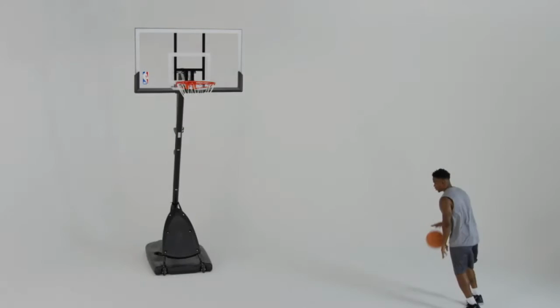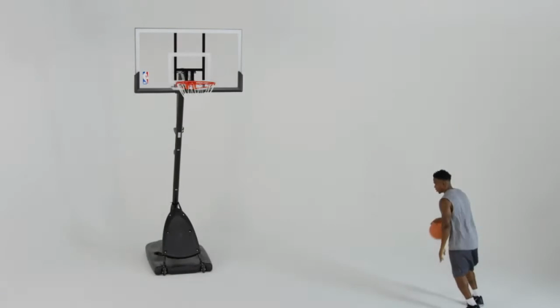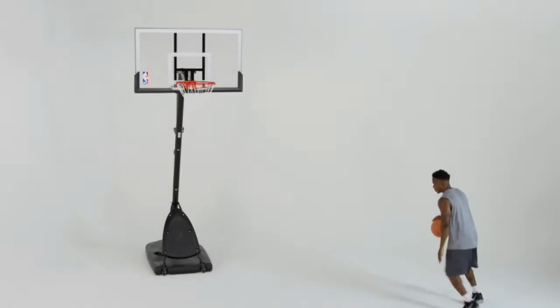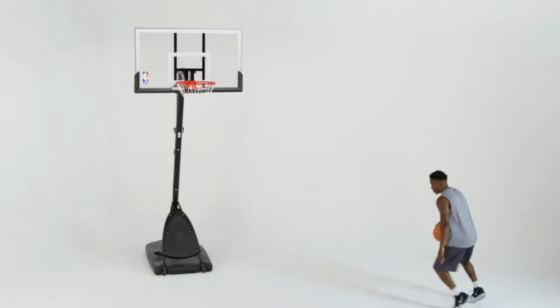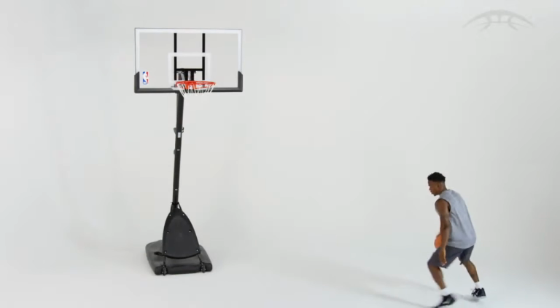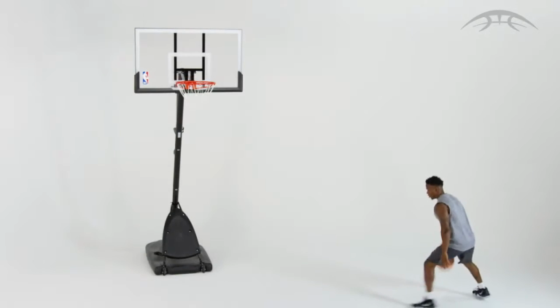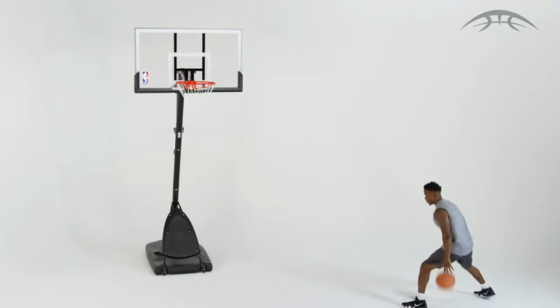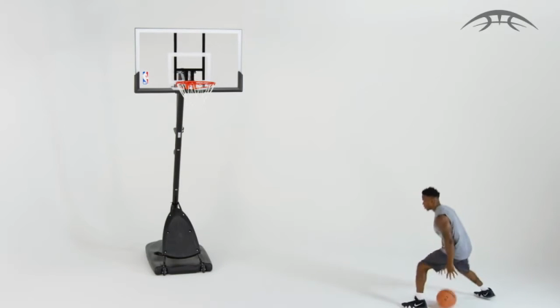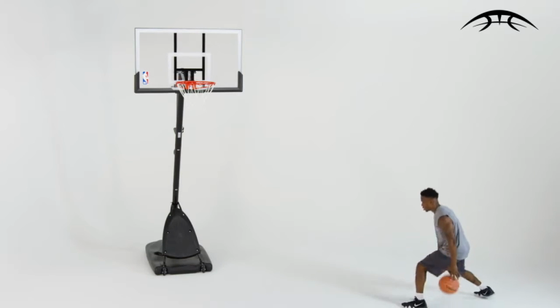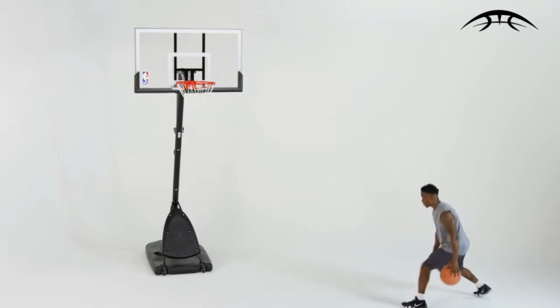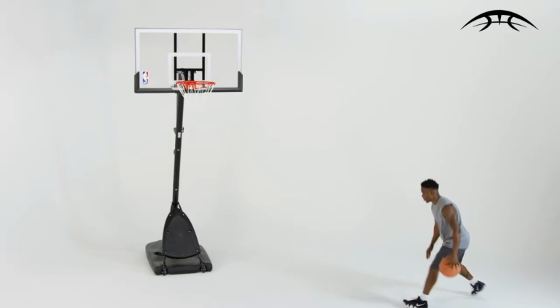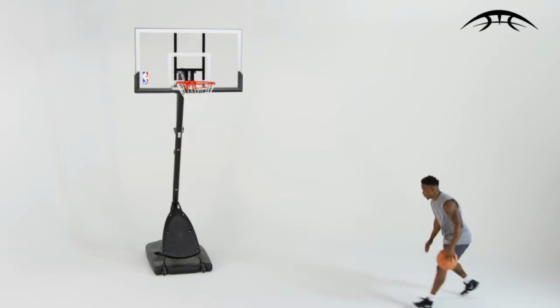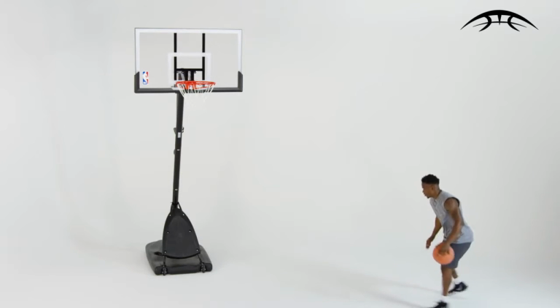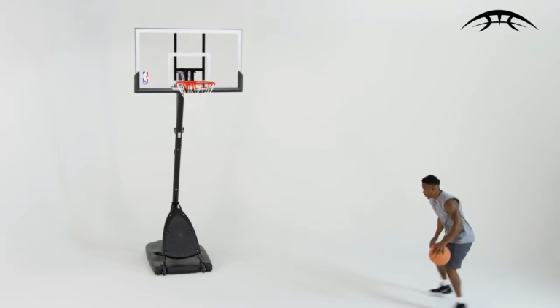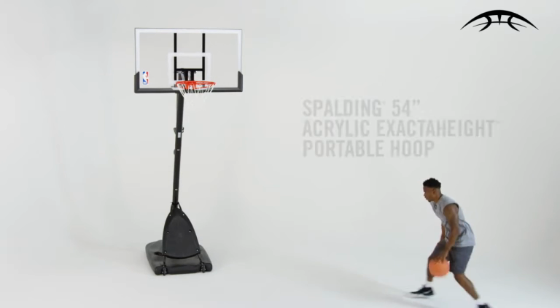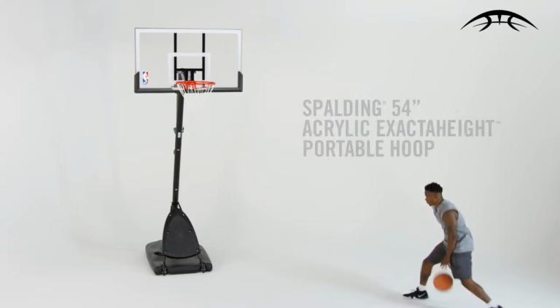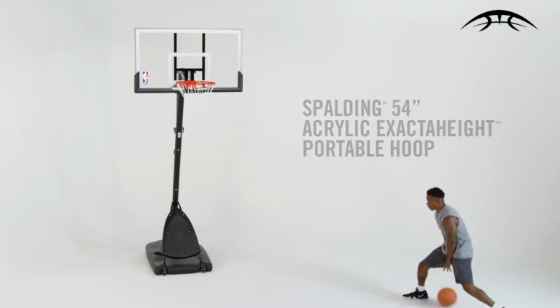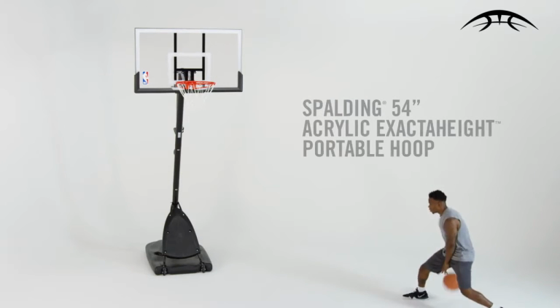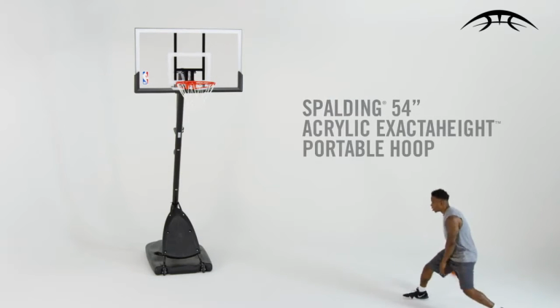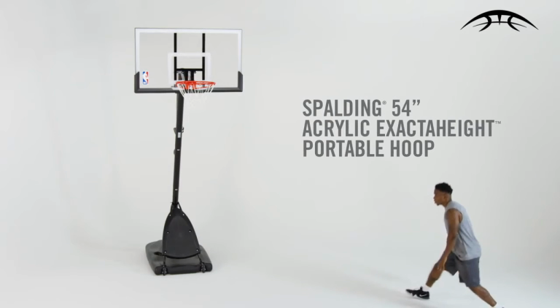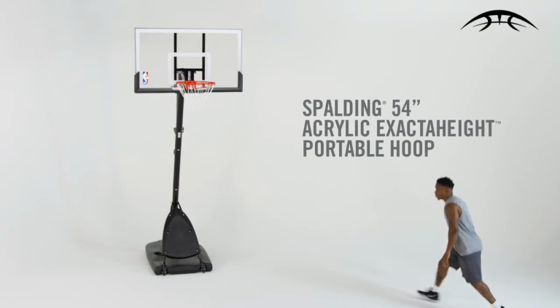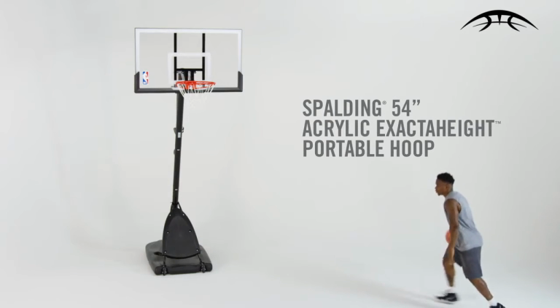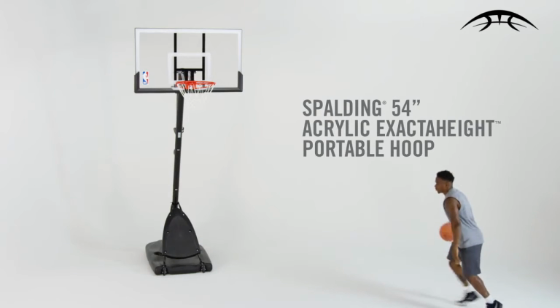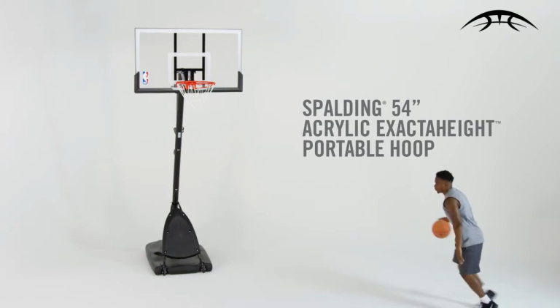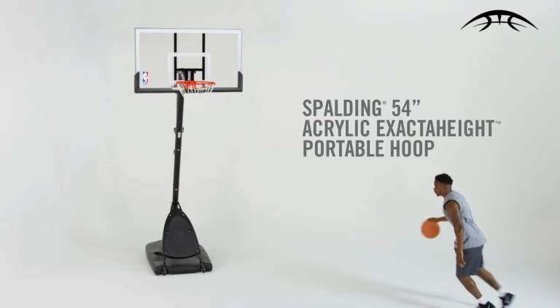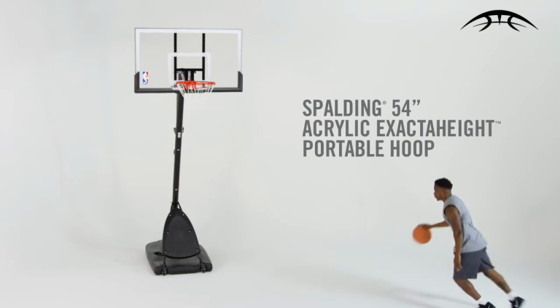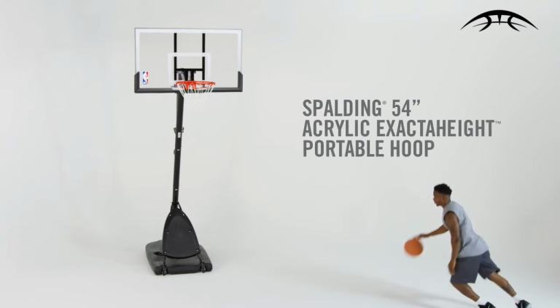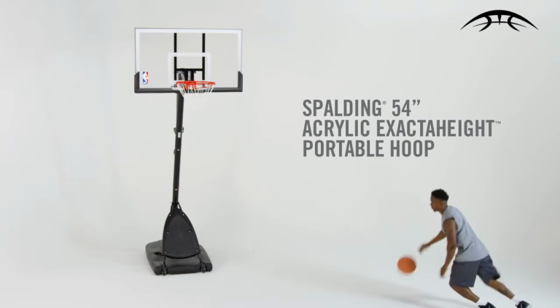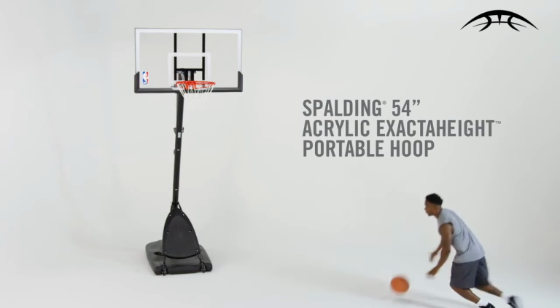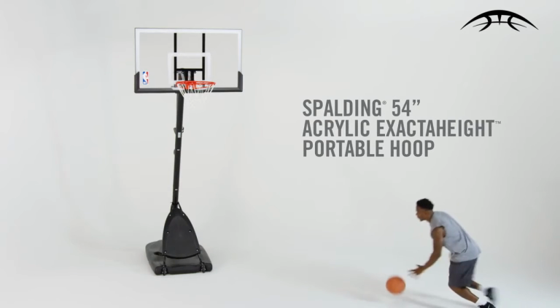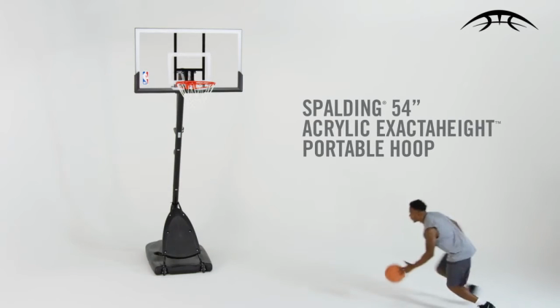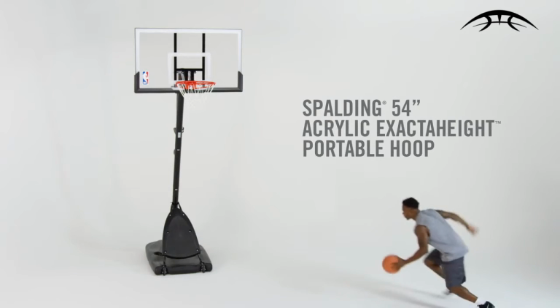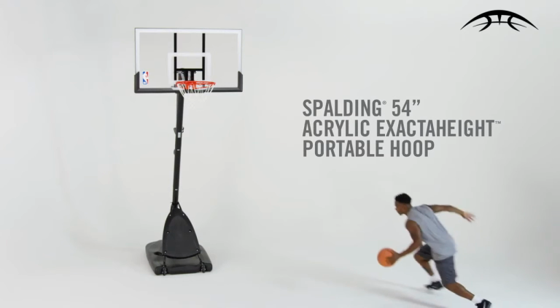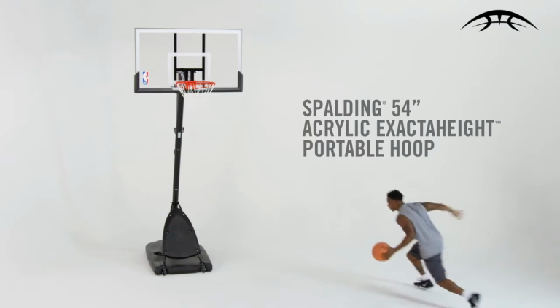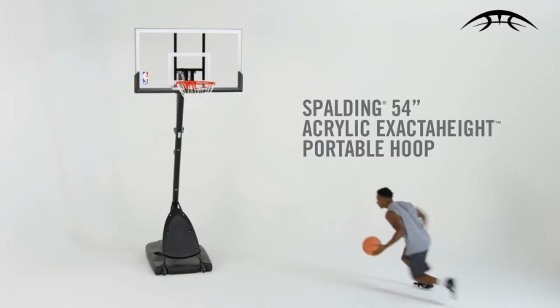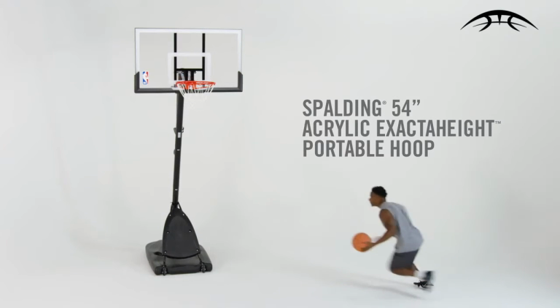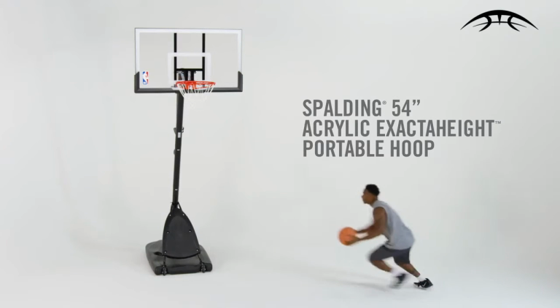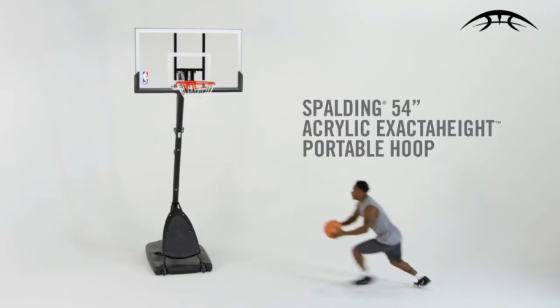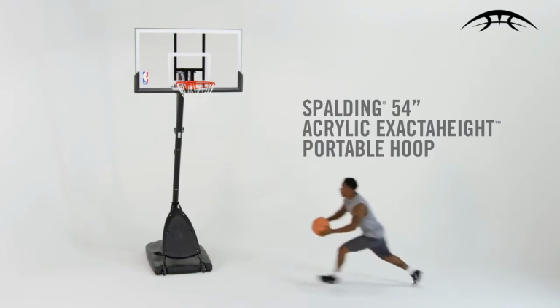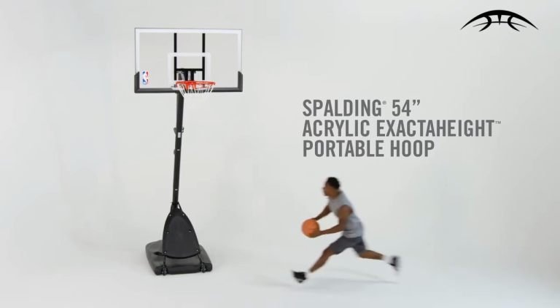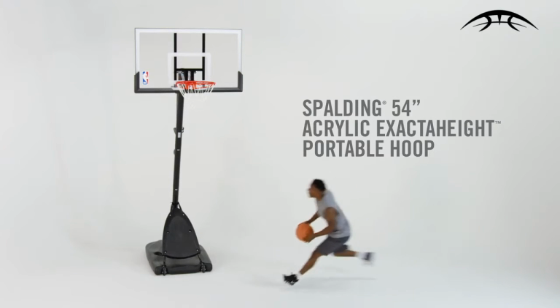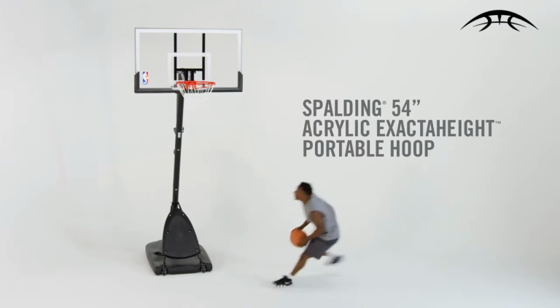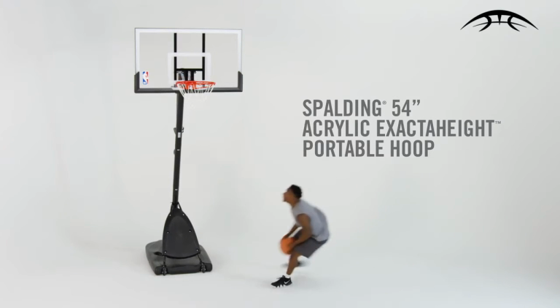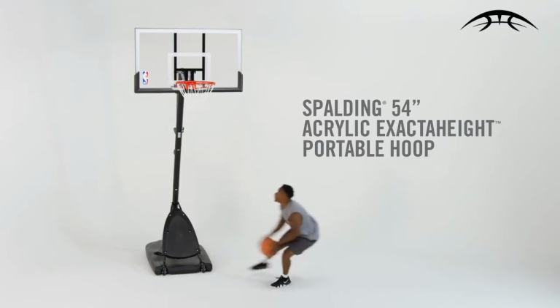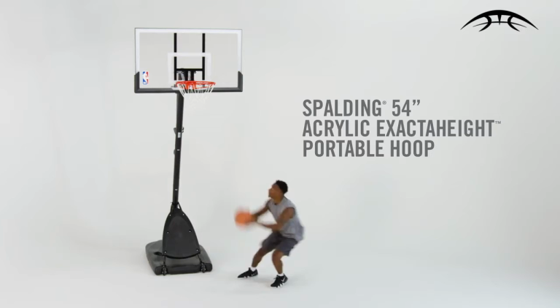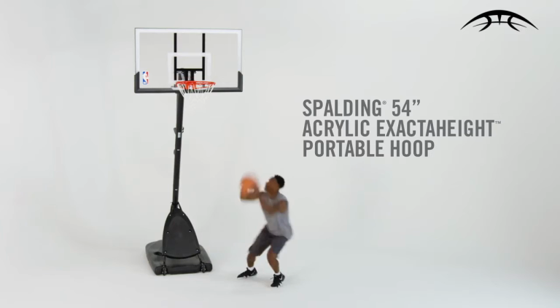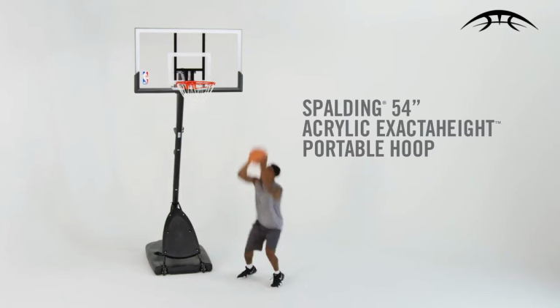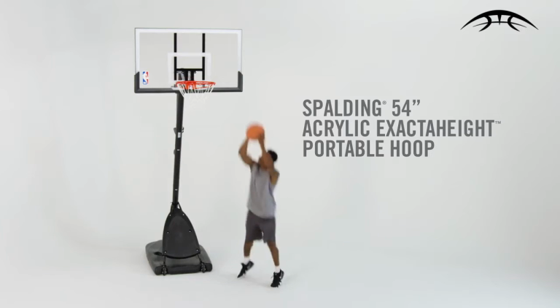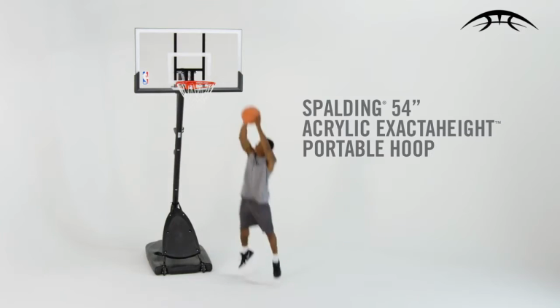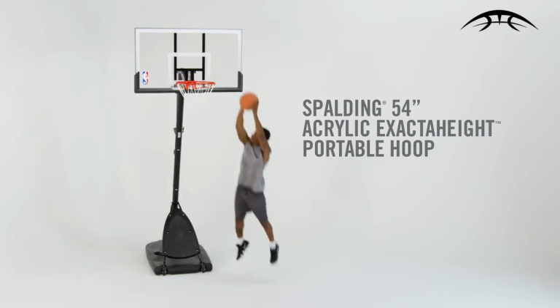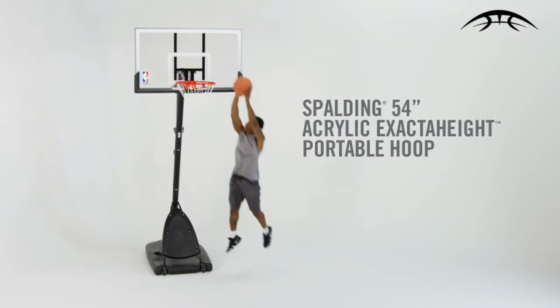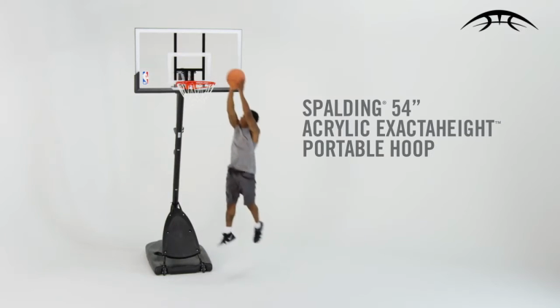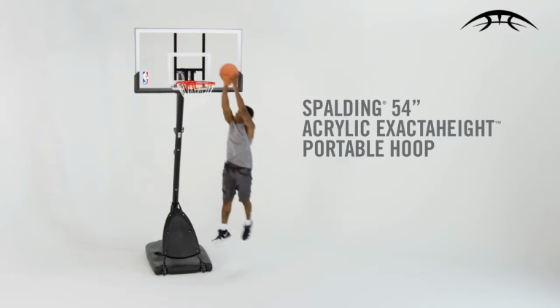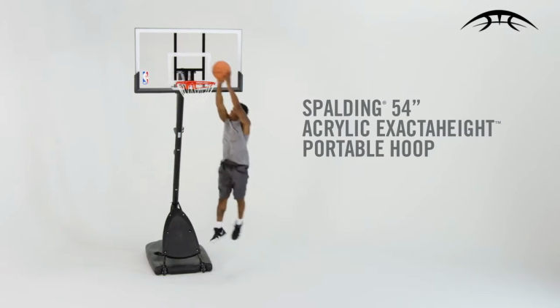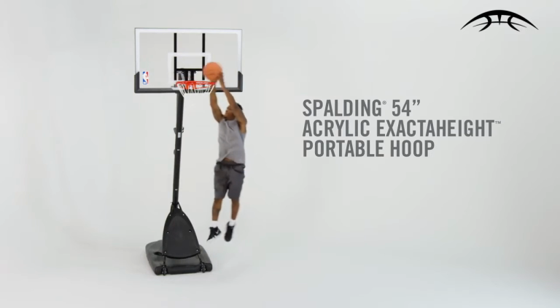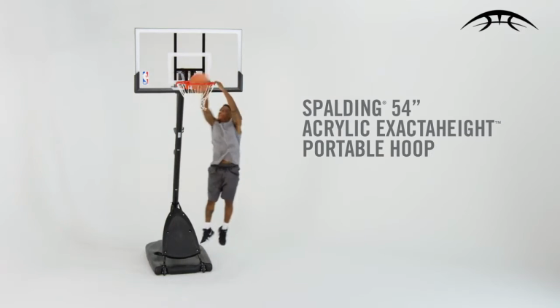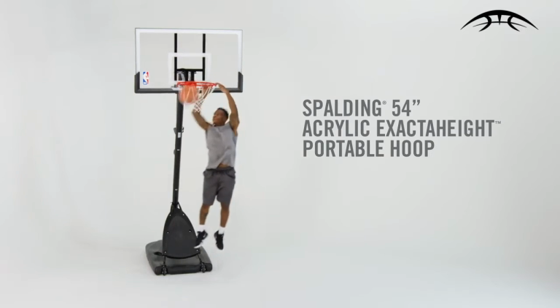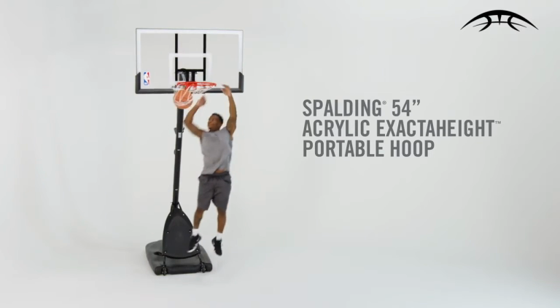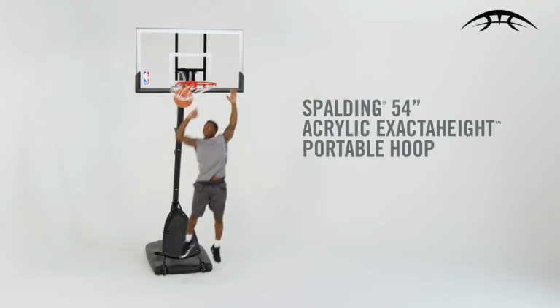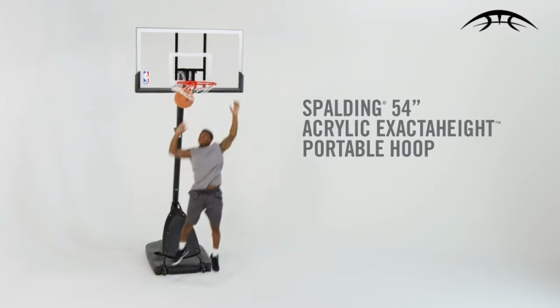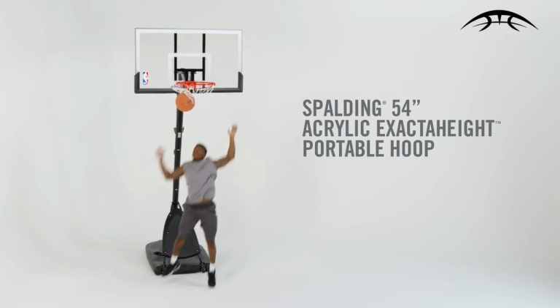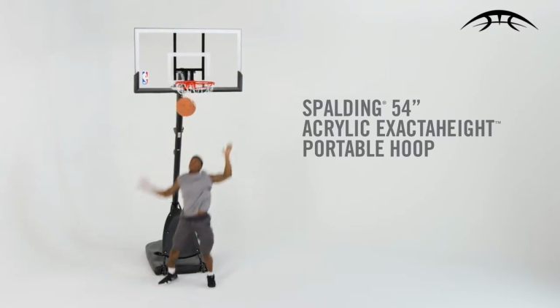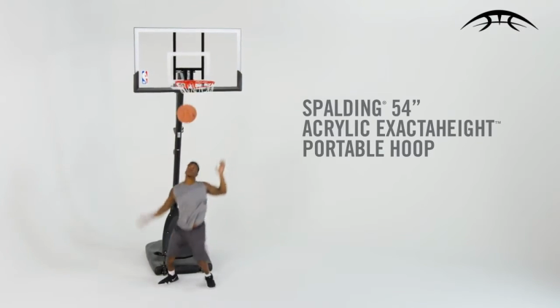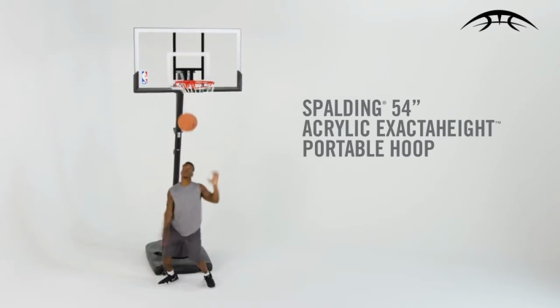The Spalding 54-inch Acrylic X-Acta-Height Portable Hoop. Practice. Play. Repeat.